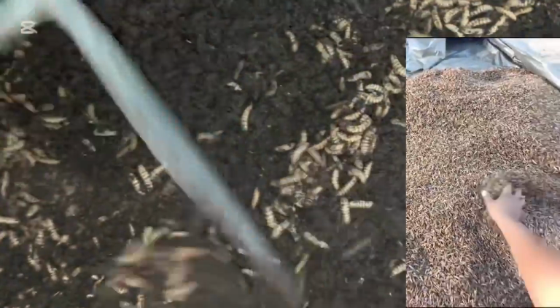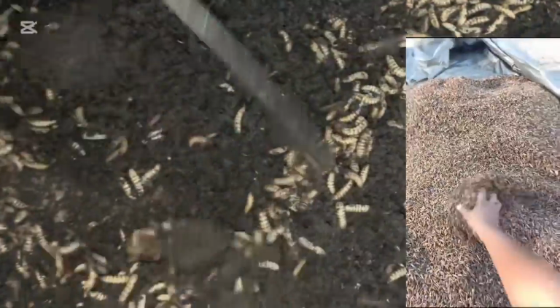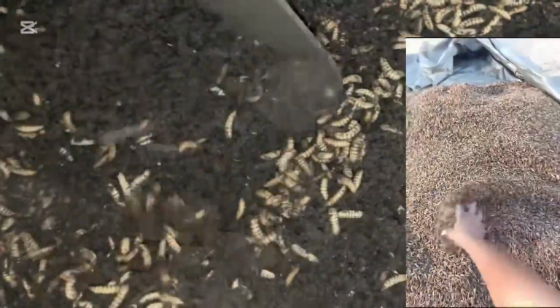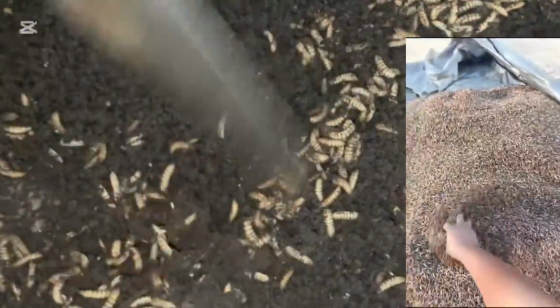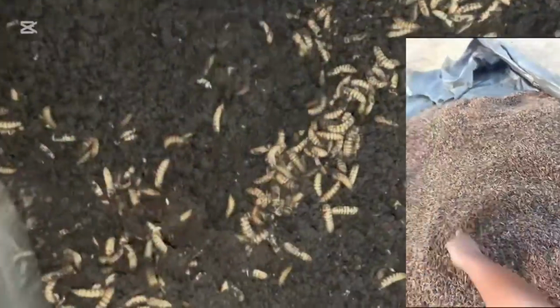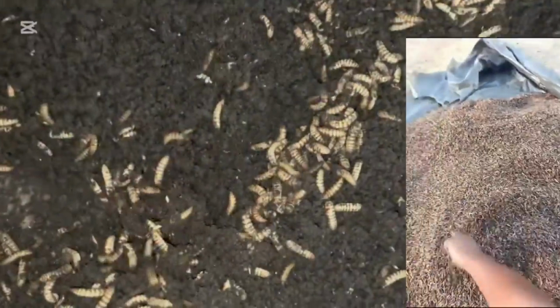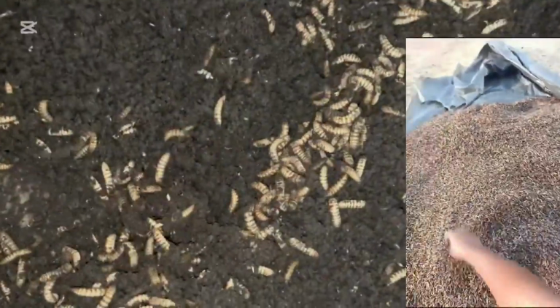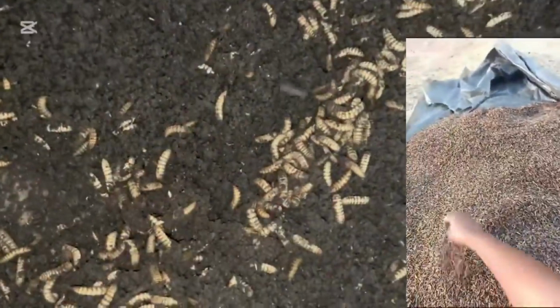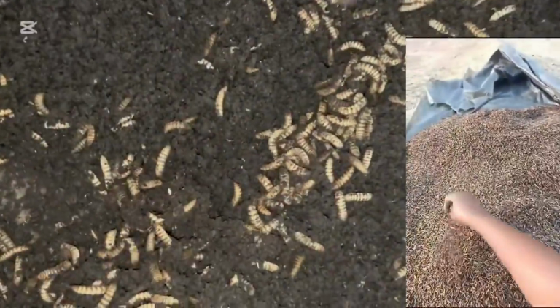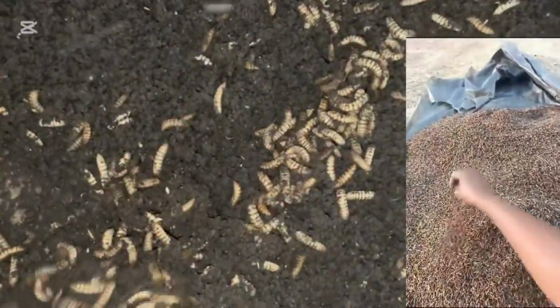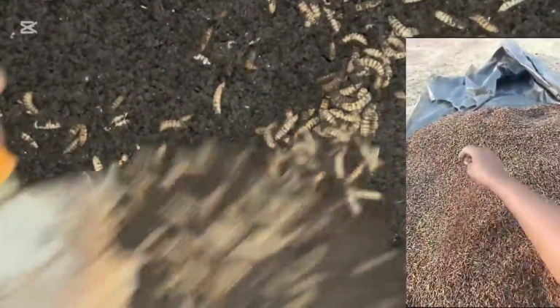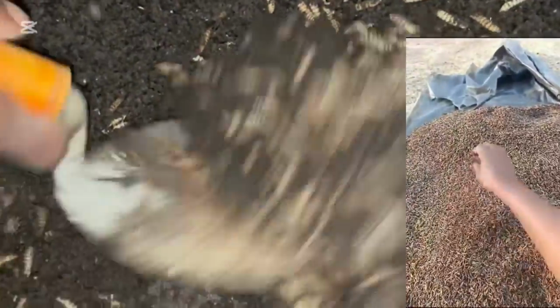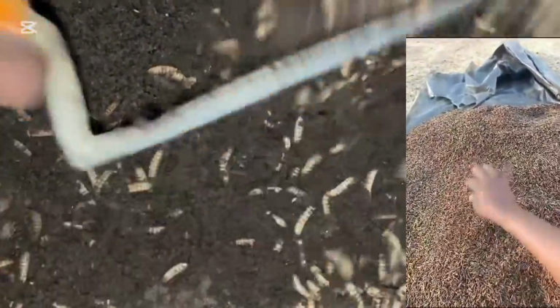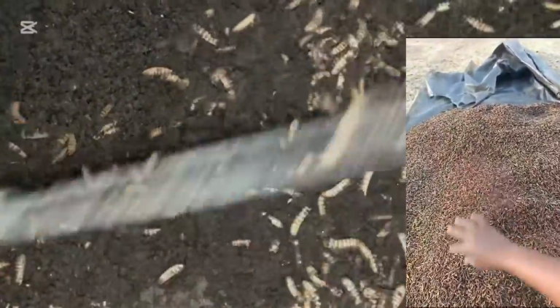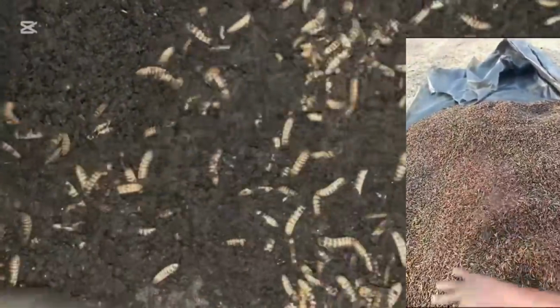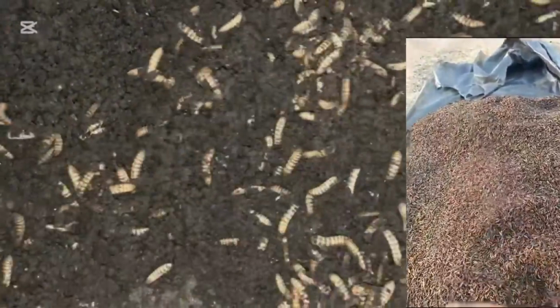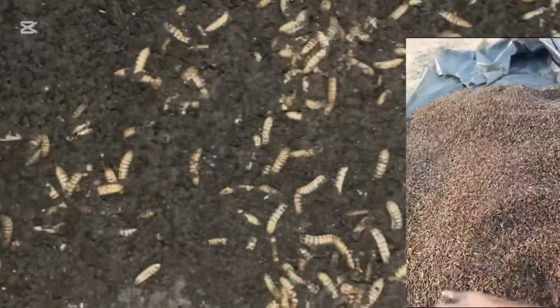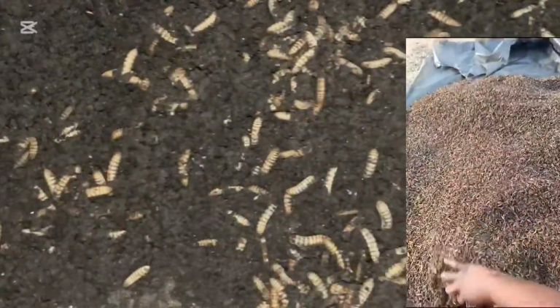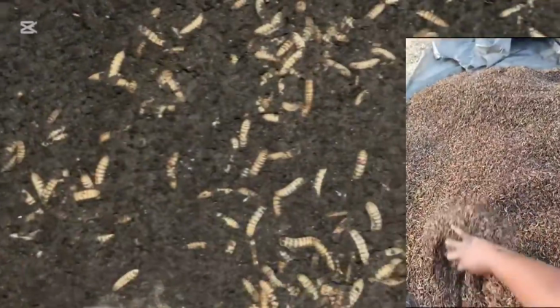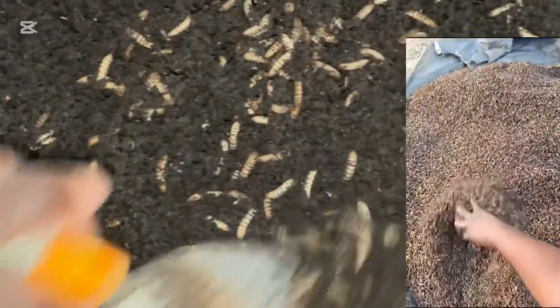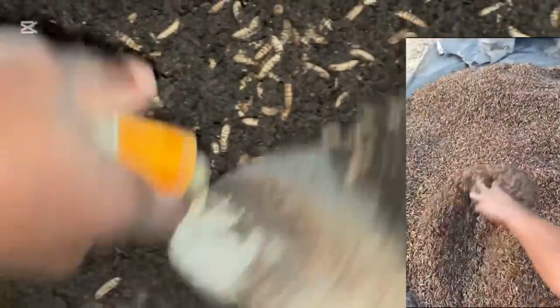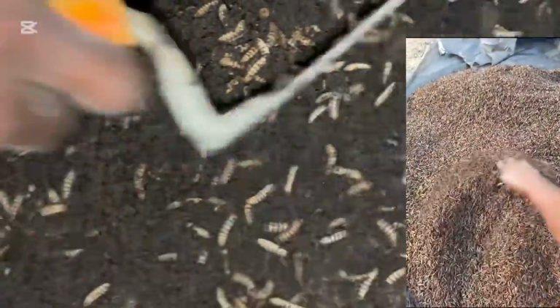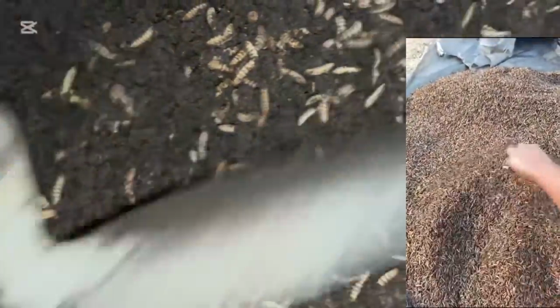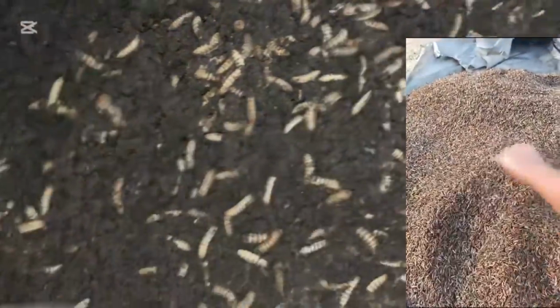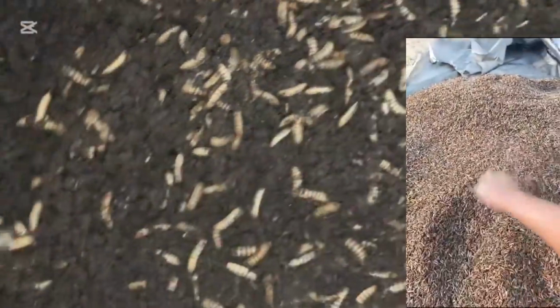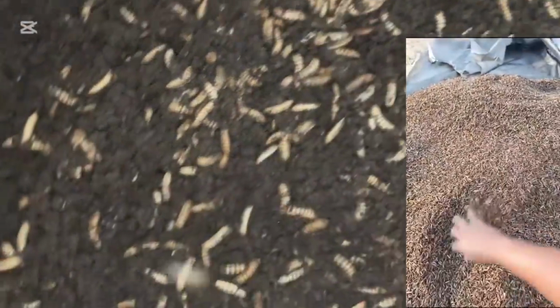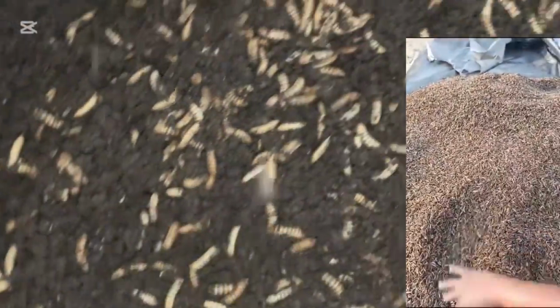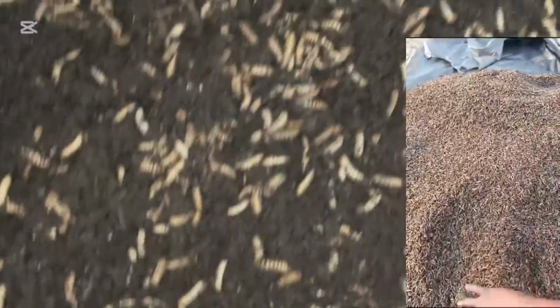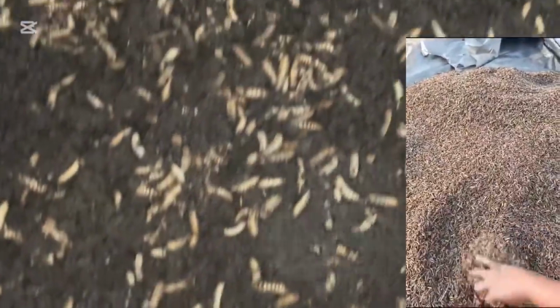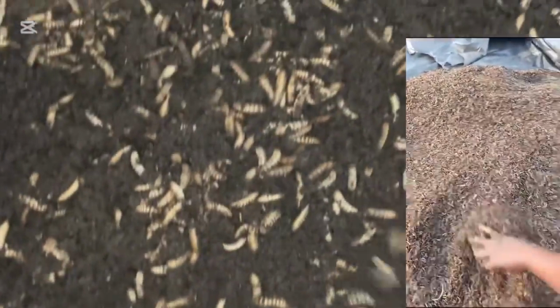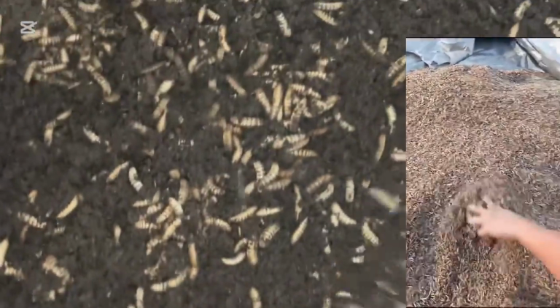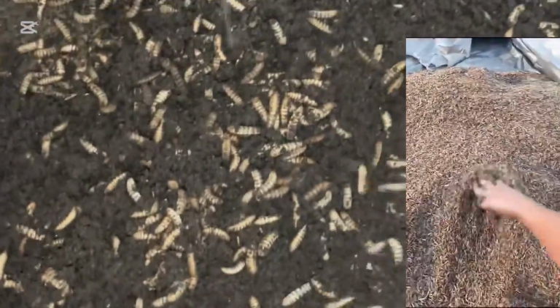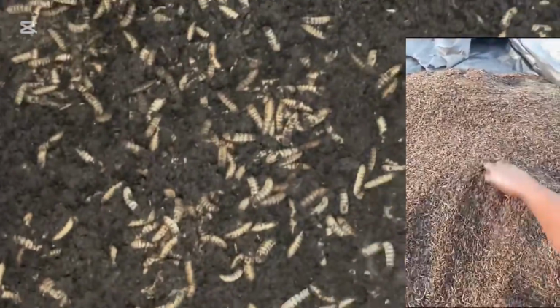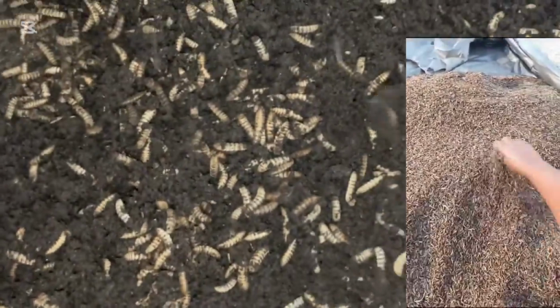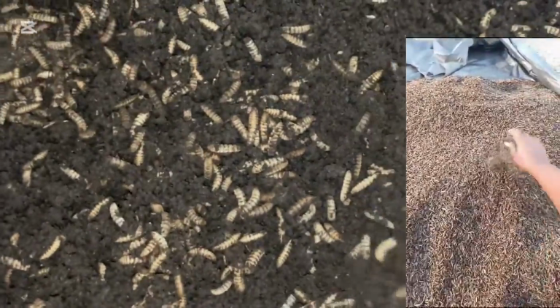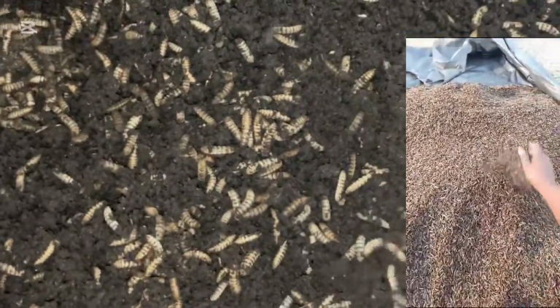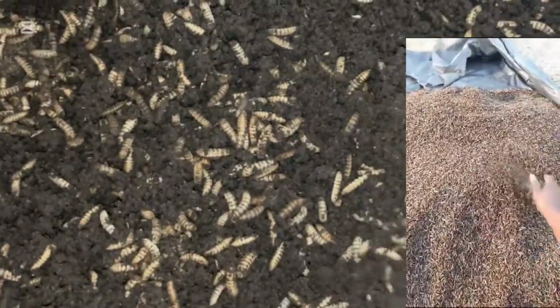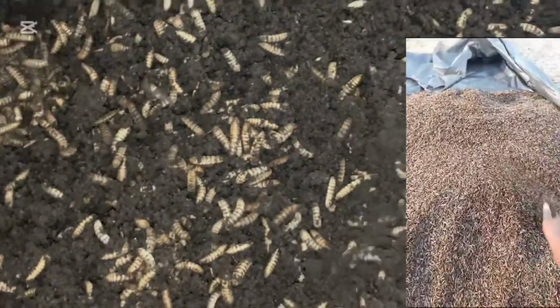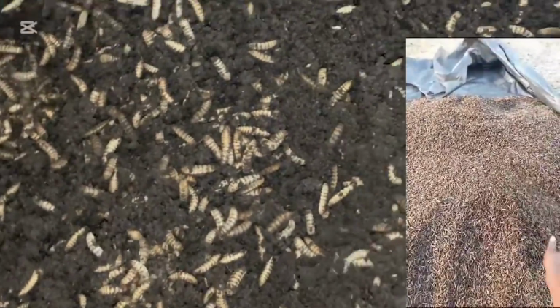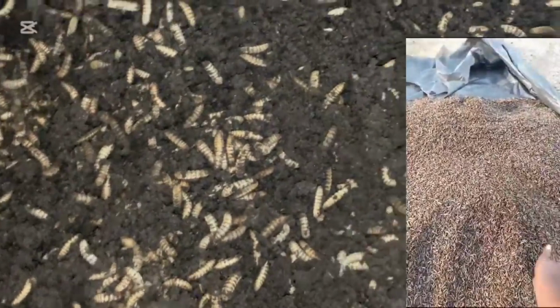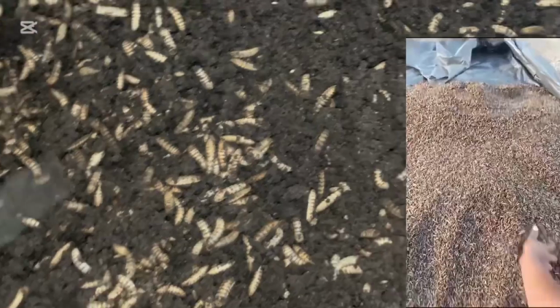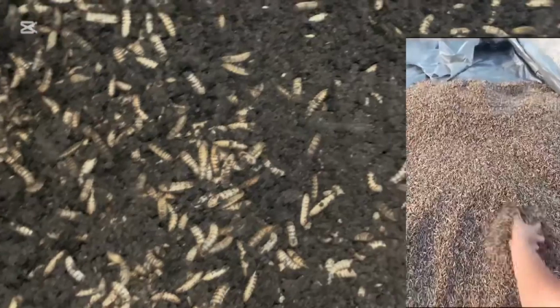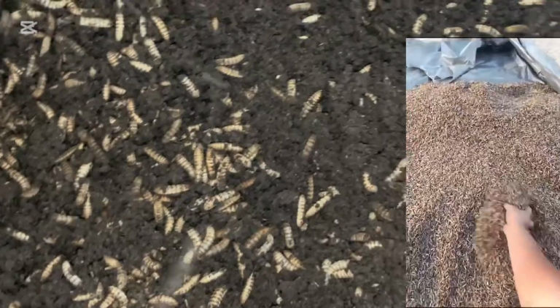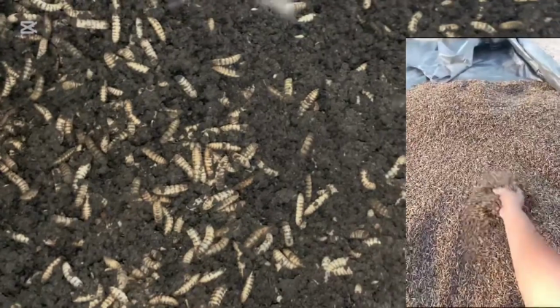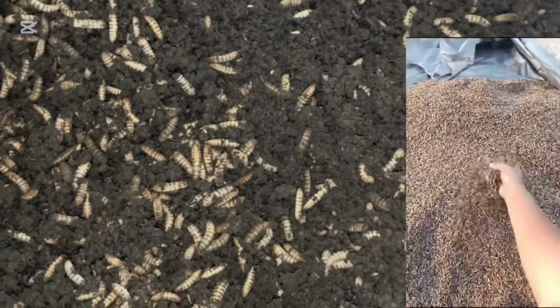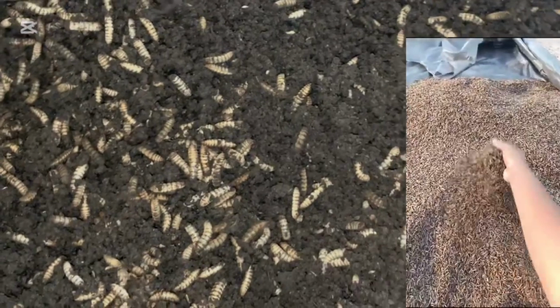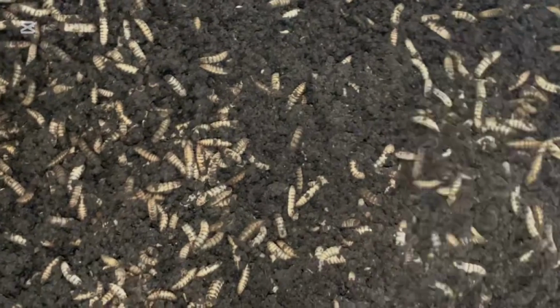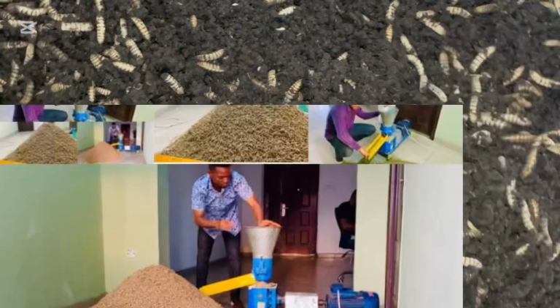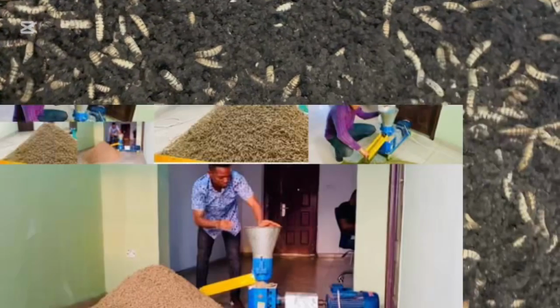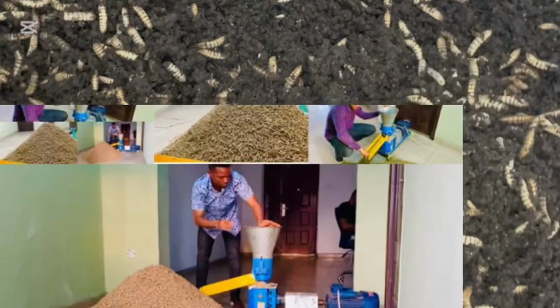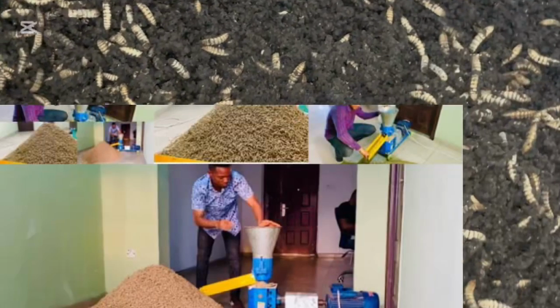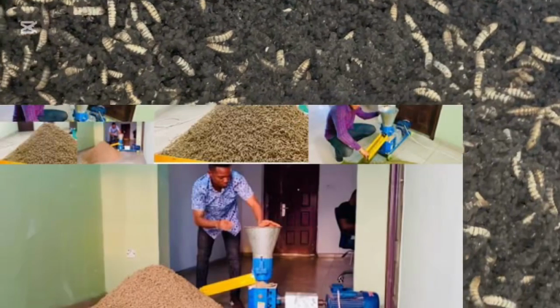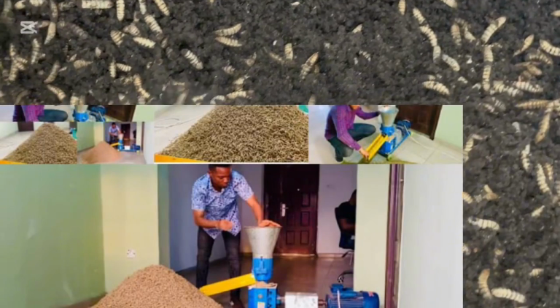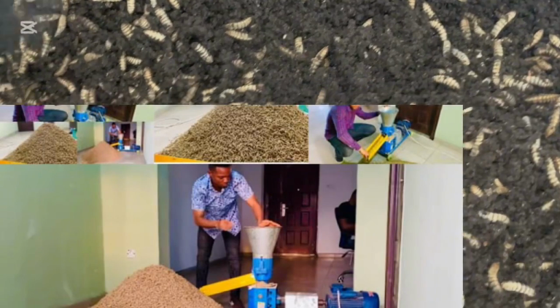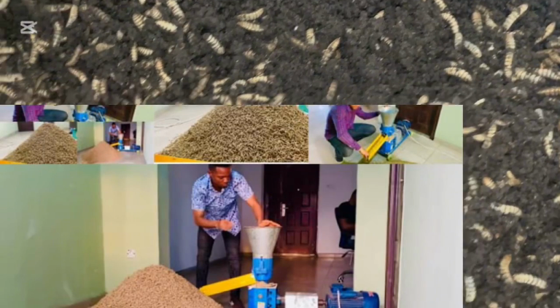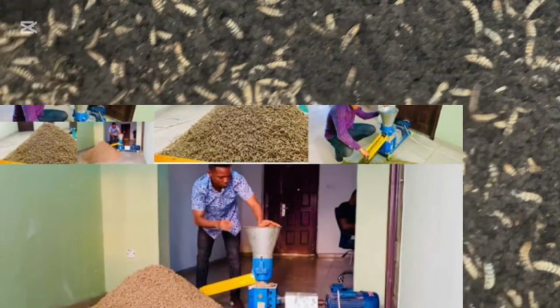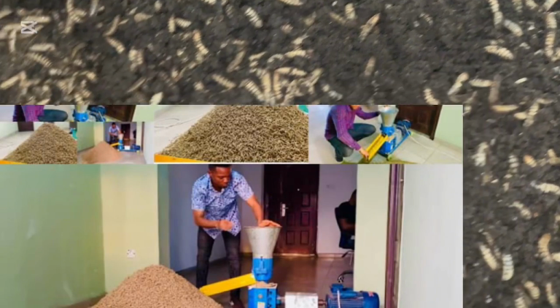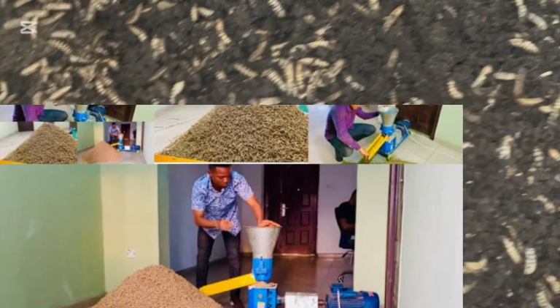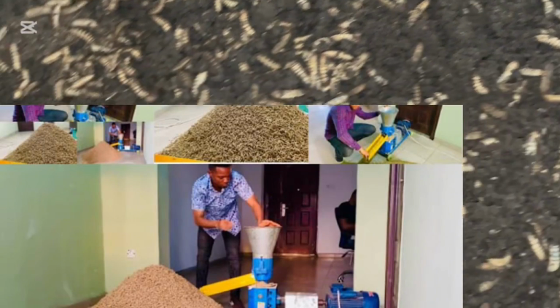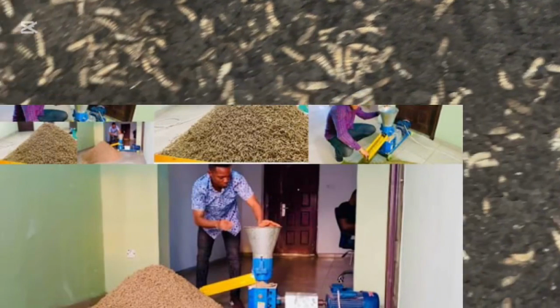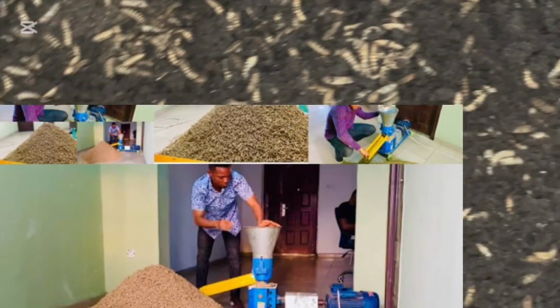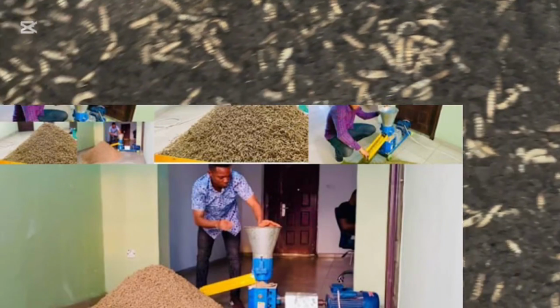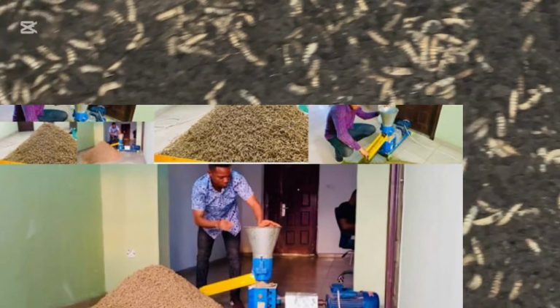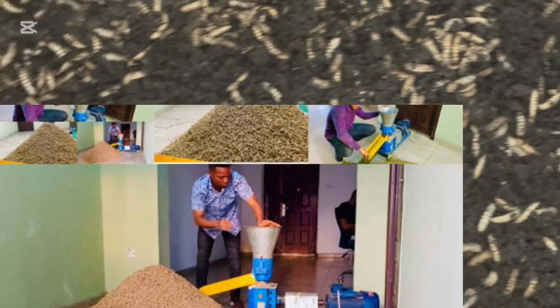From this stage we can eat them ourselves, or we process them — either as dried larvae, as maggot meal, or into a lot of other things. Thank you guys for being with us in this particular section.